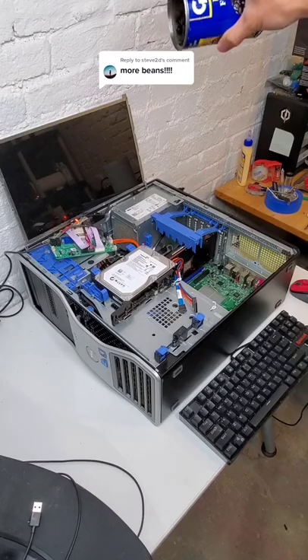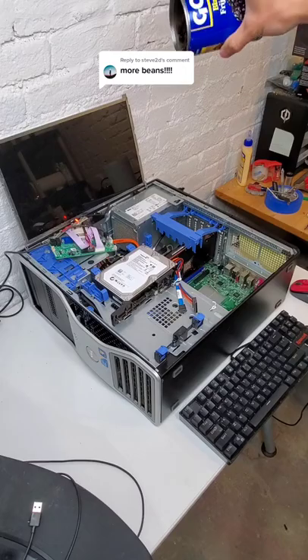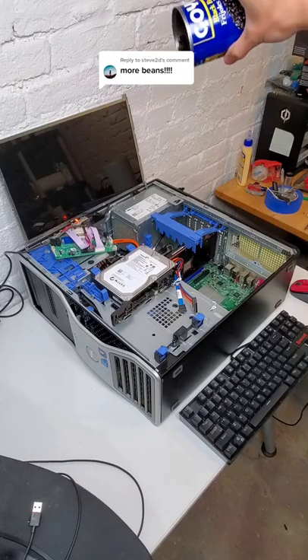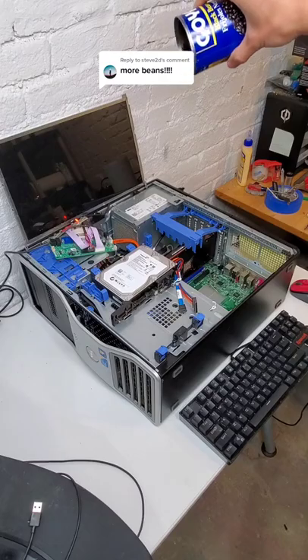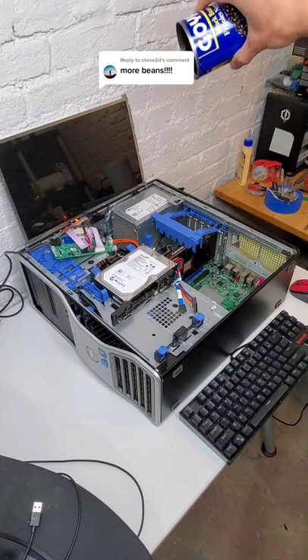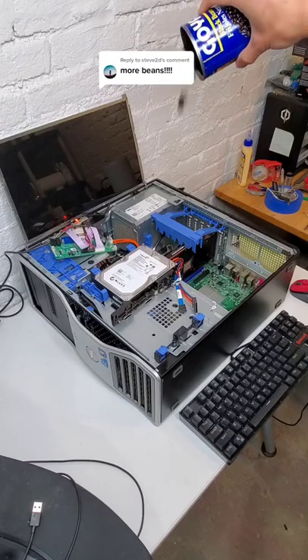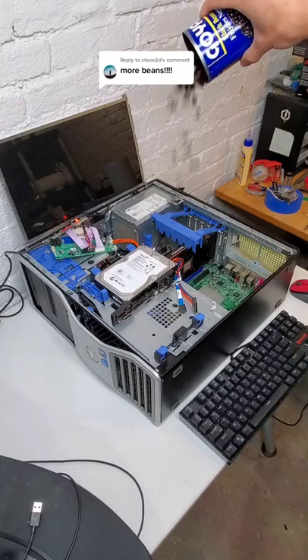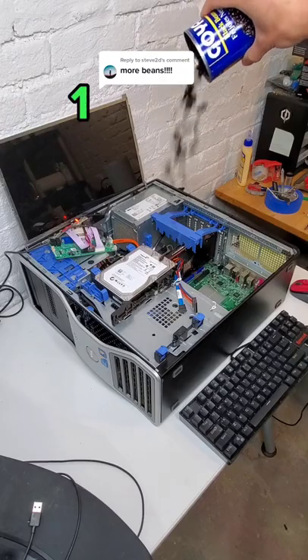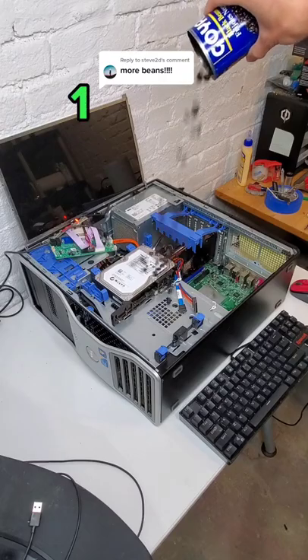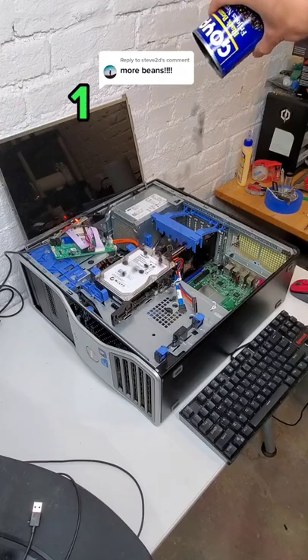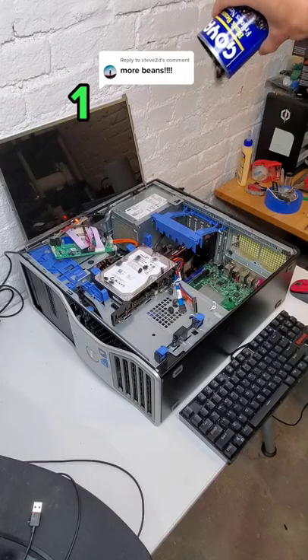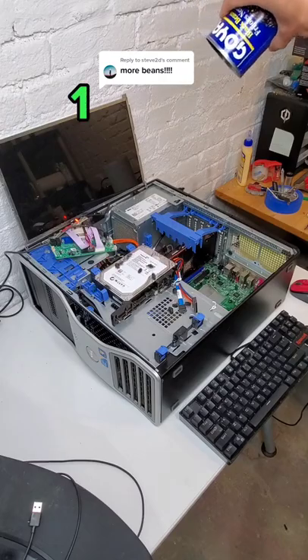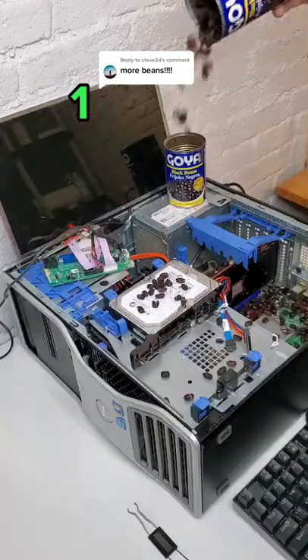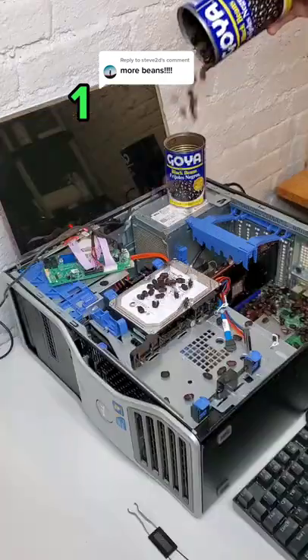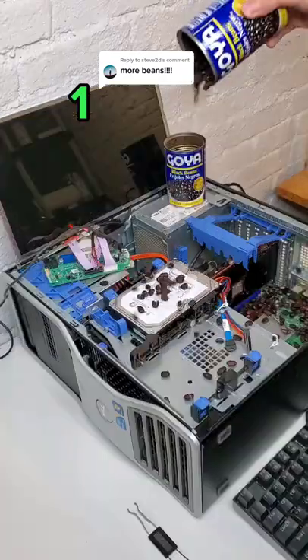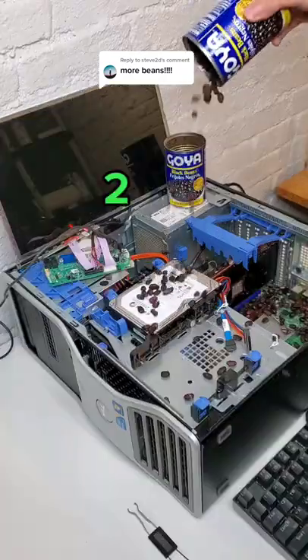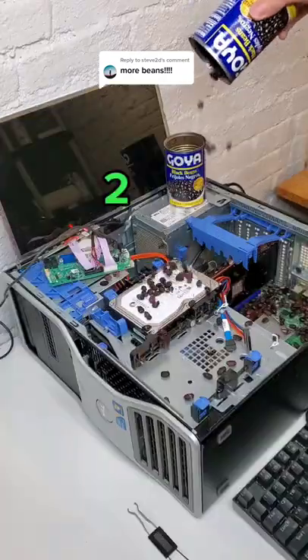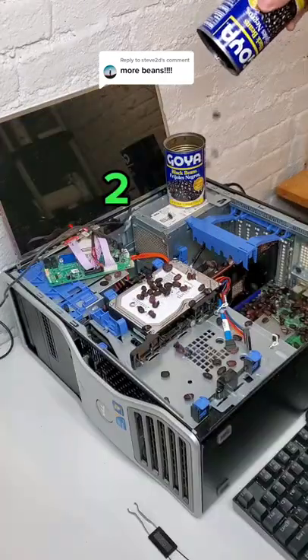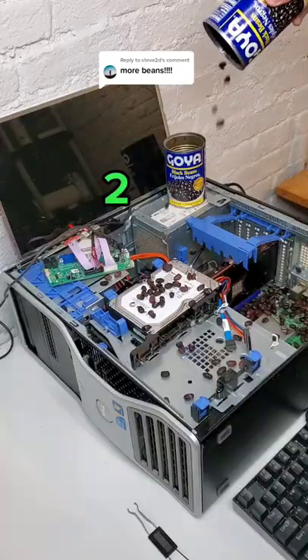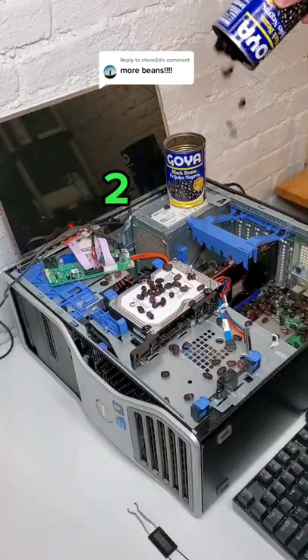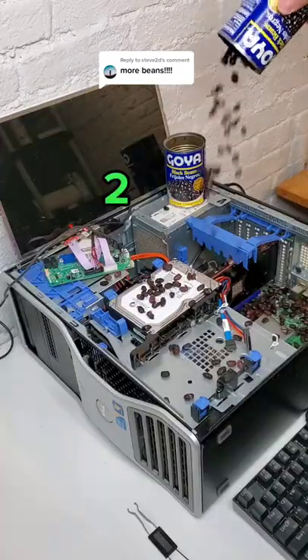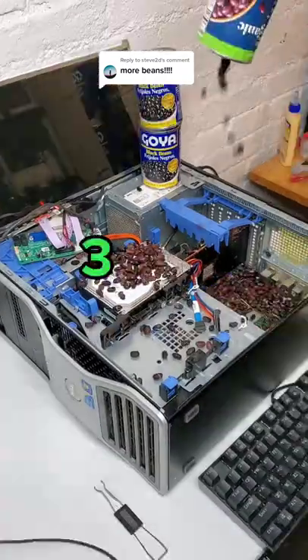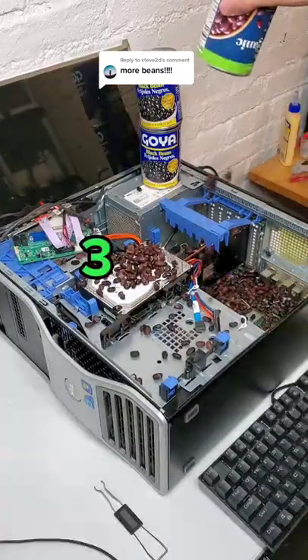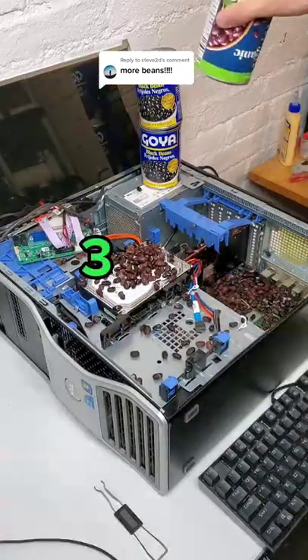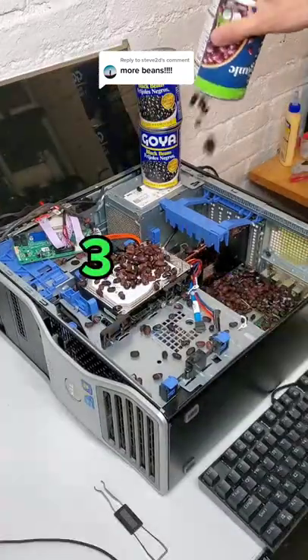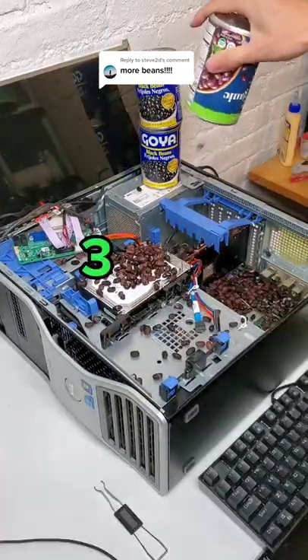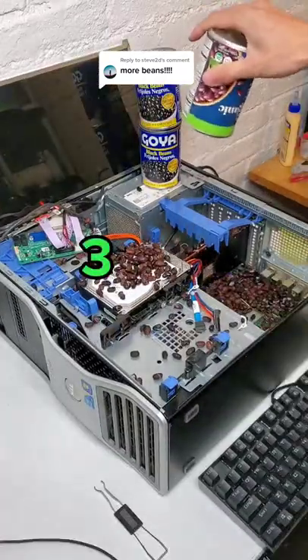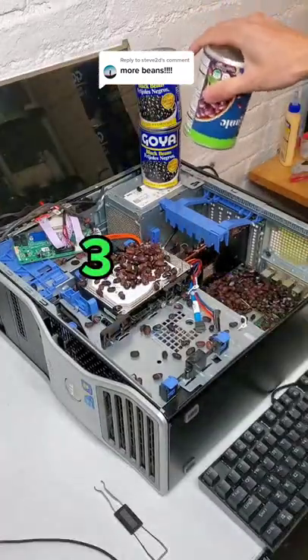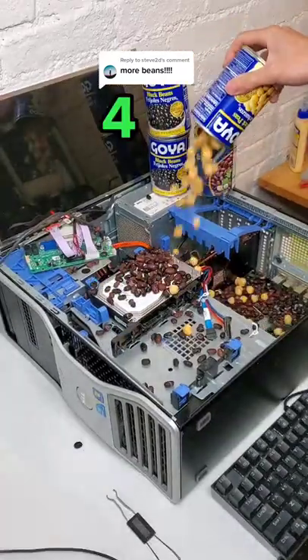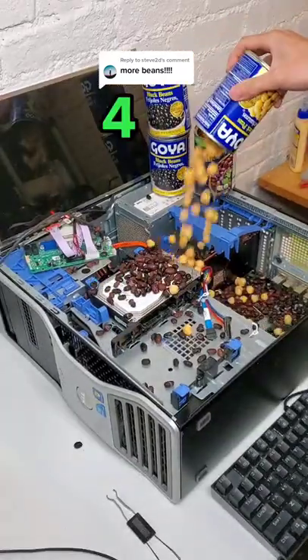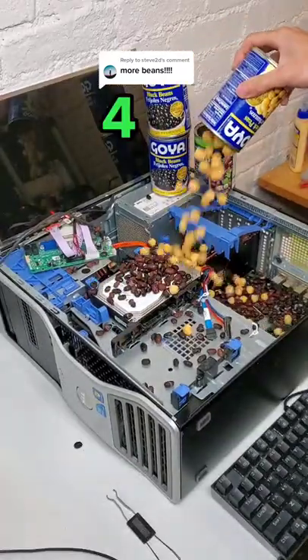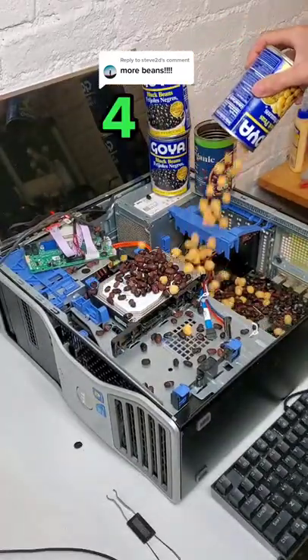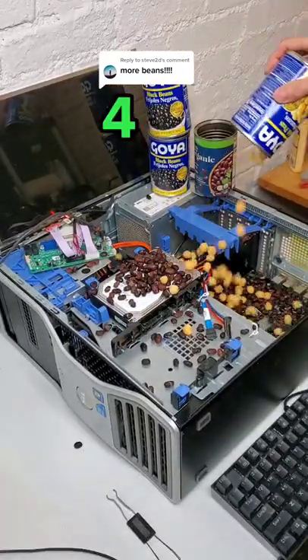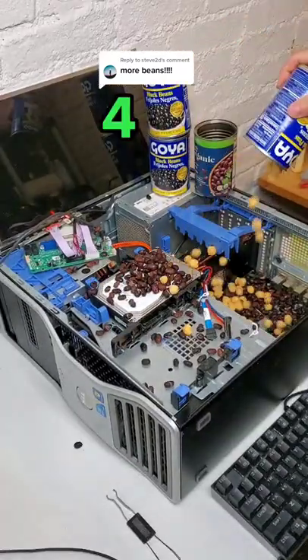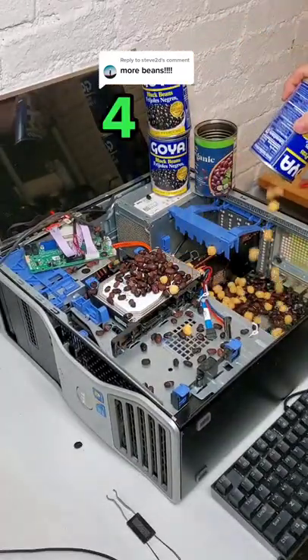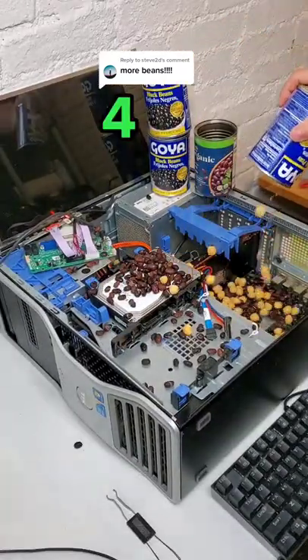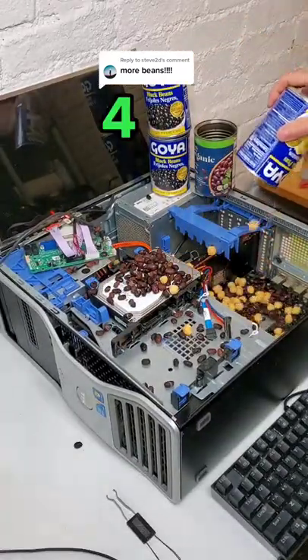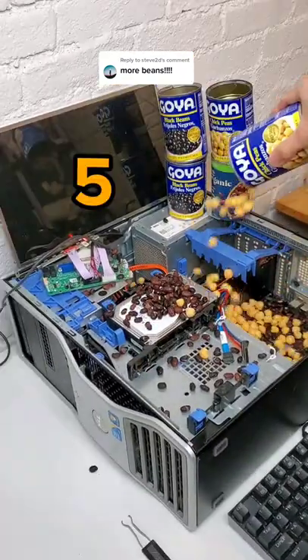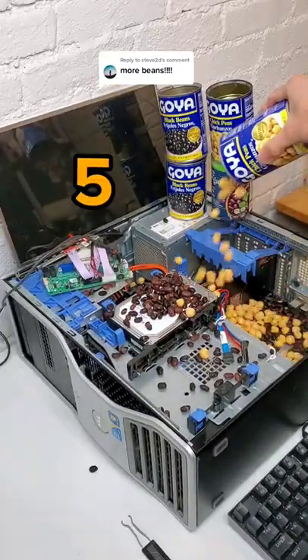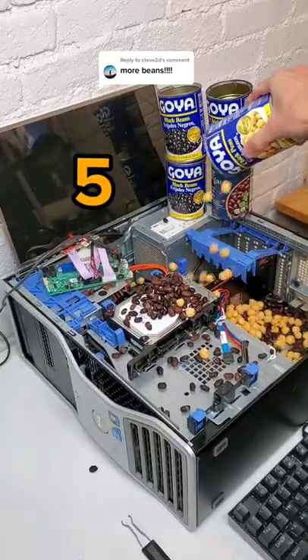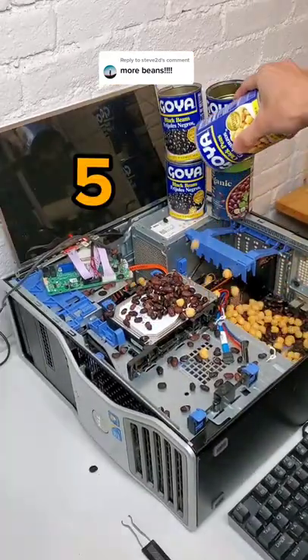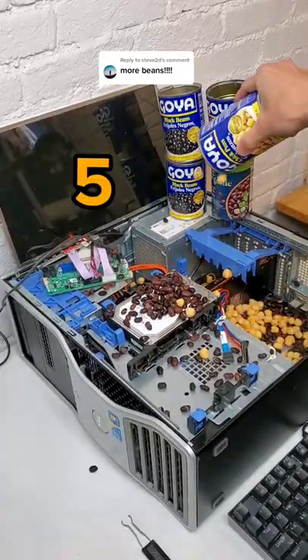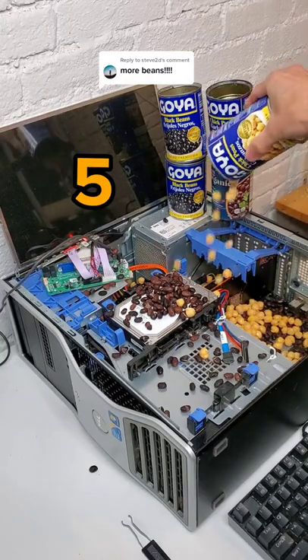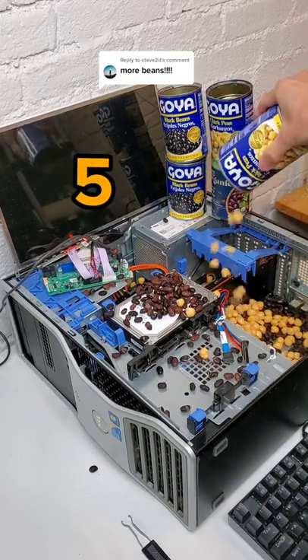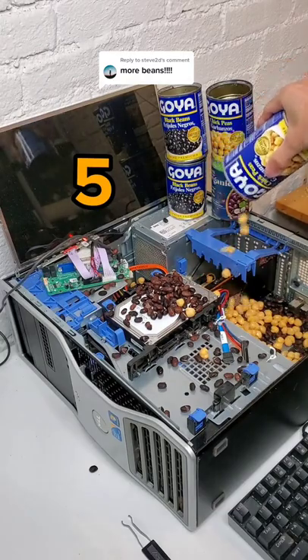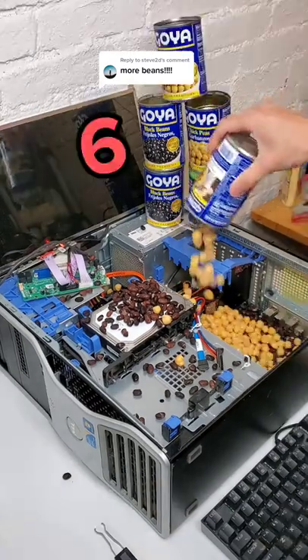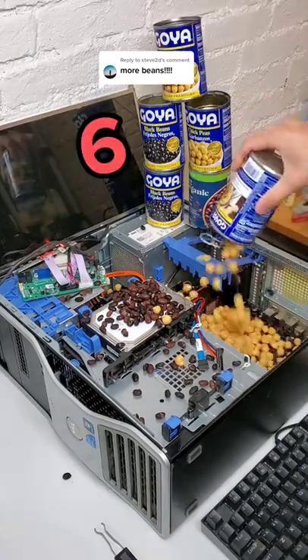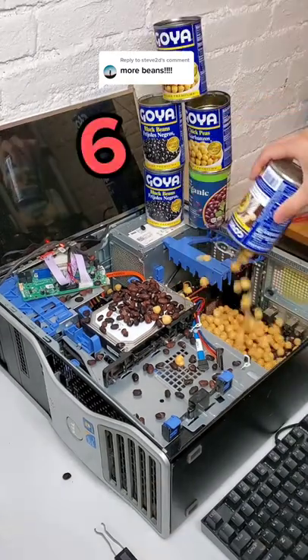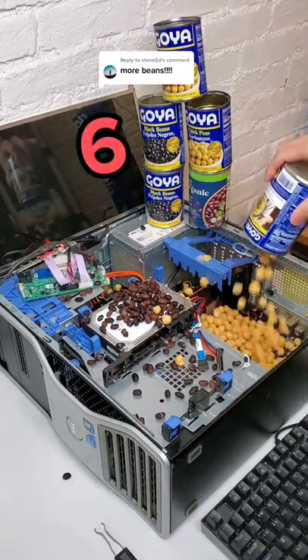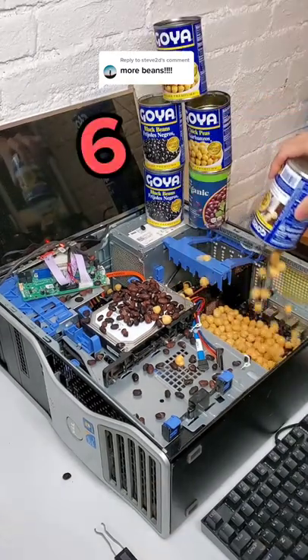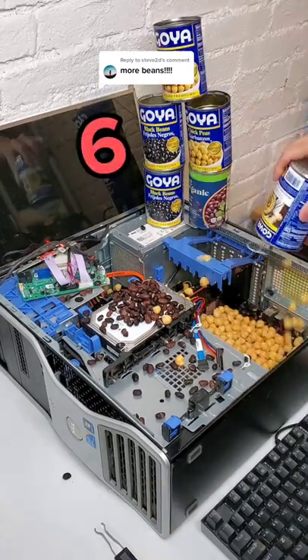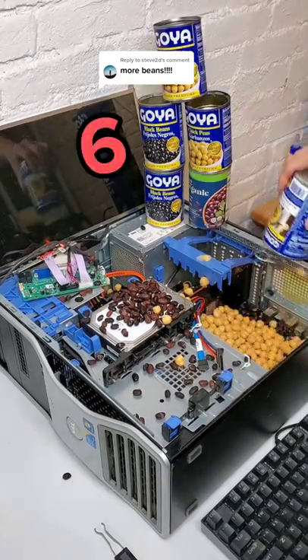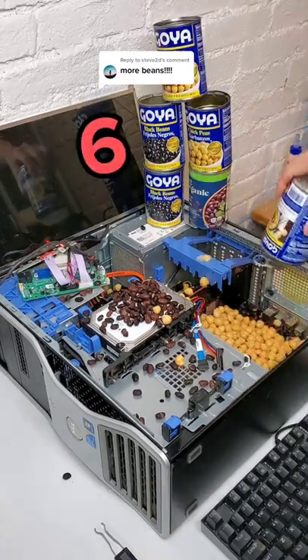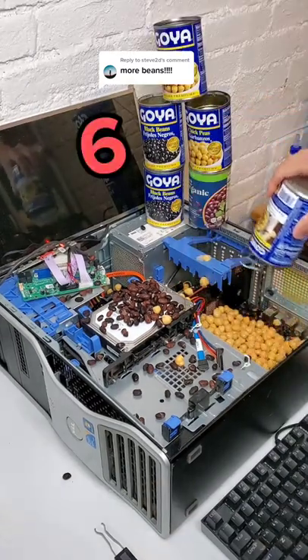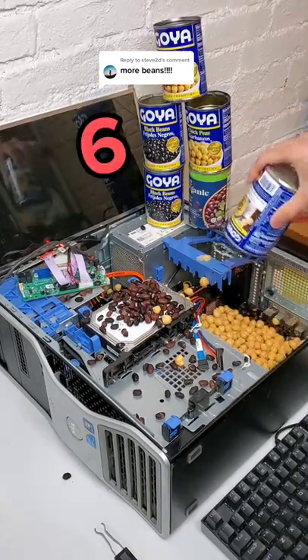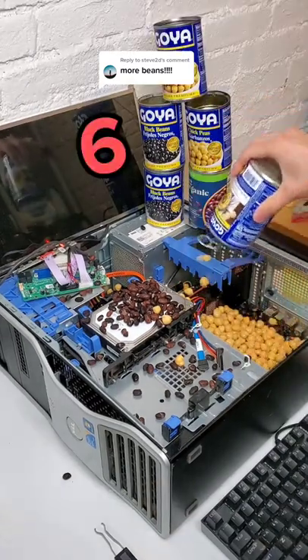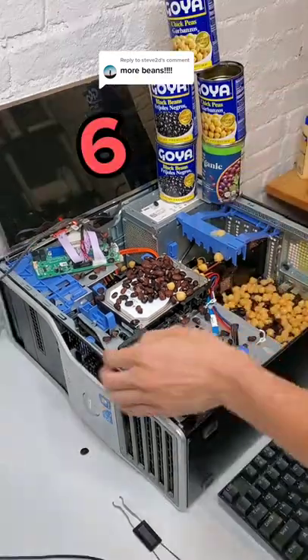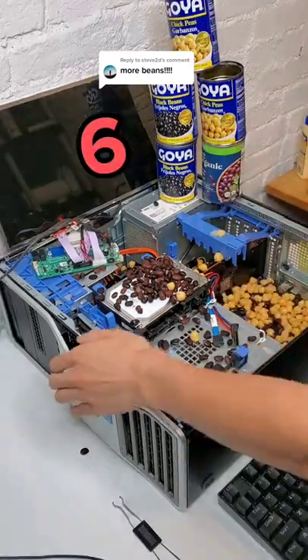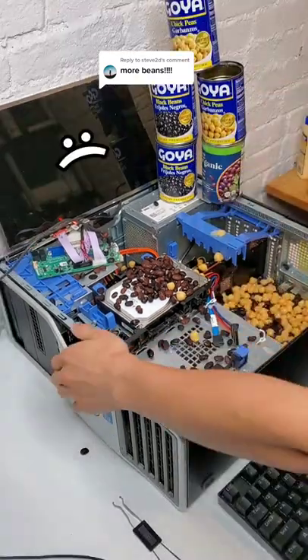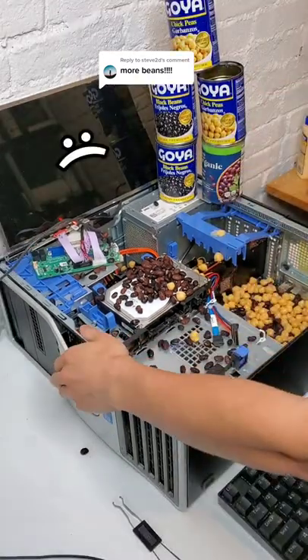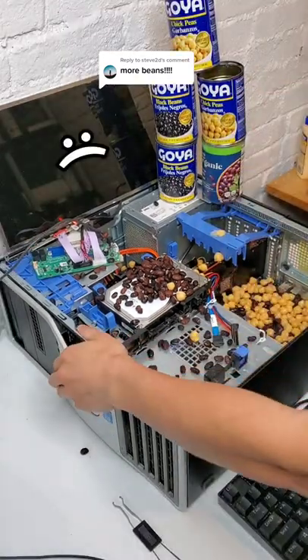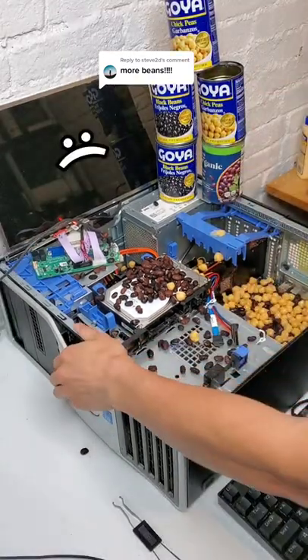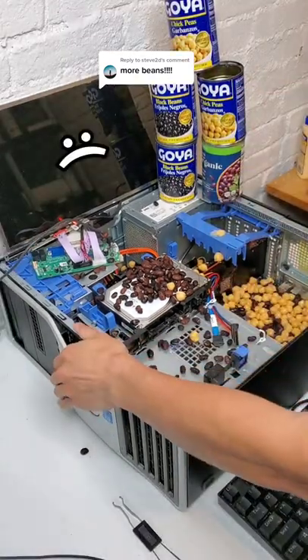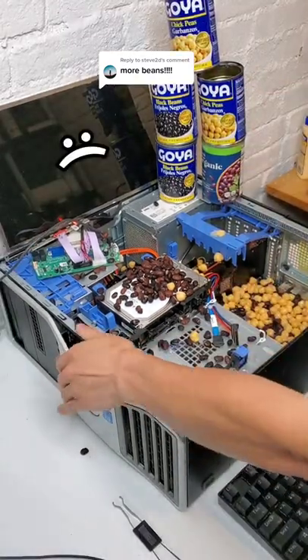This computer survived 1 can, 2 cans, 3 cans, and 4, but then 5 cans and 6 cans made the PC work no more.